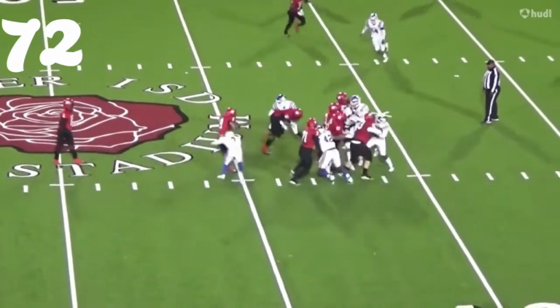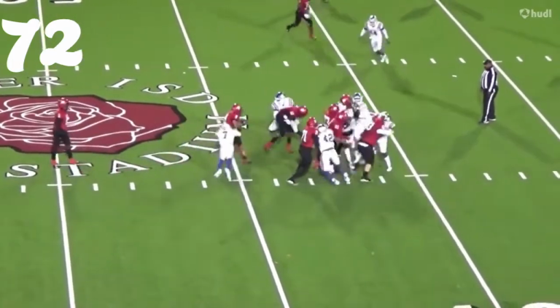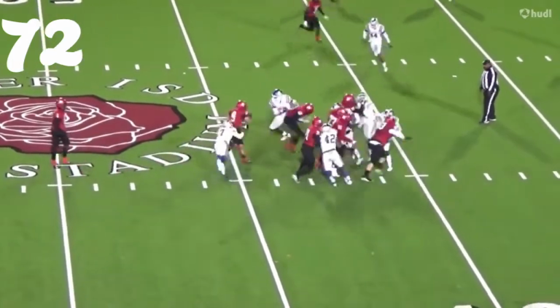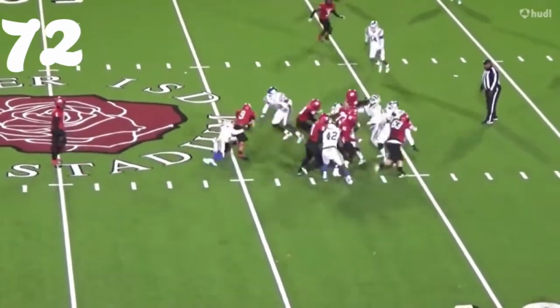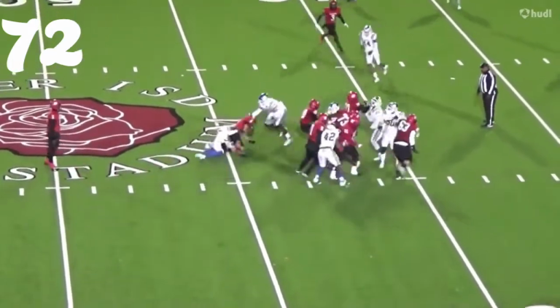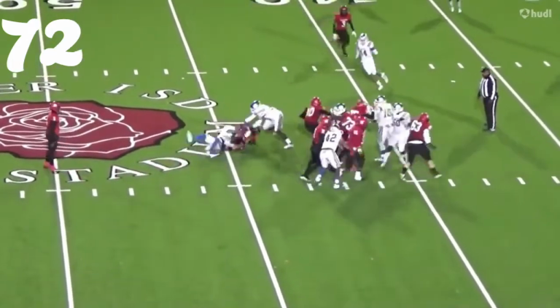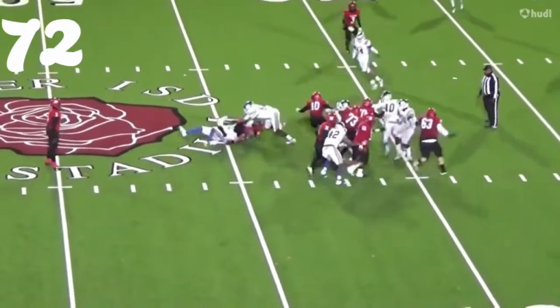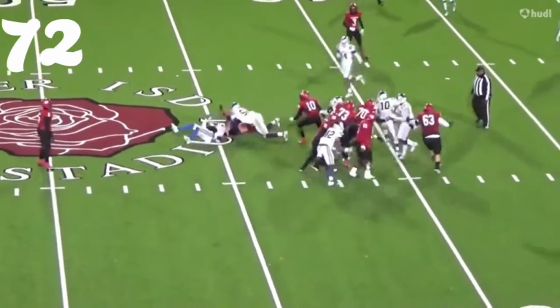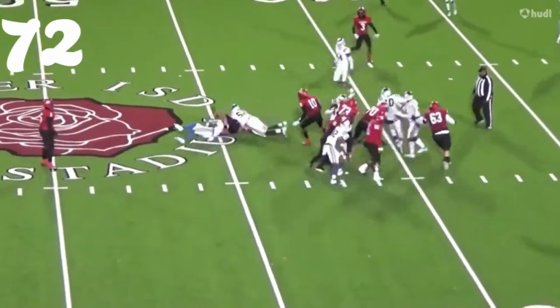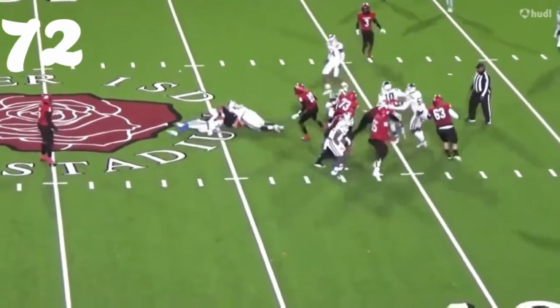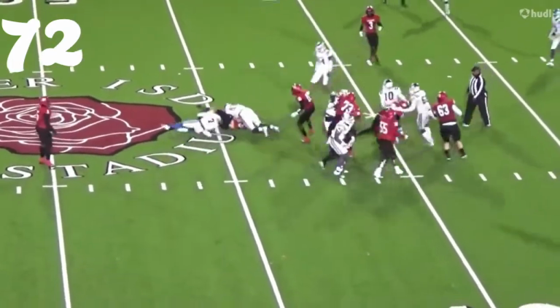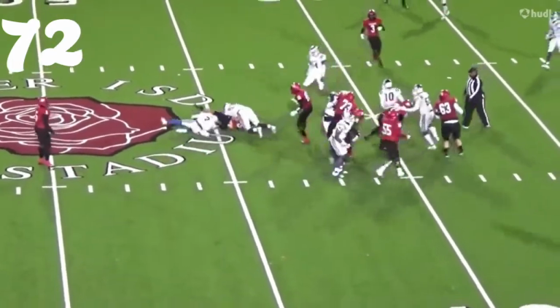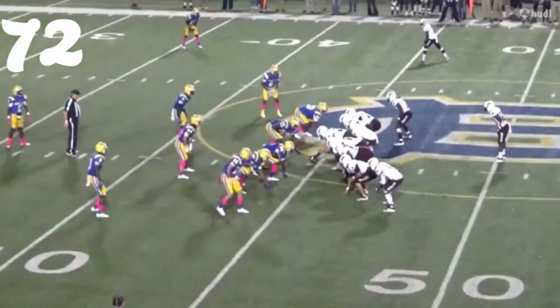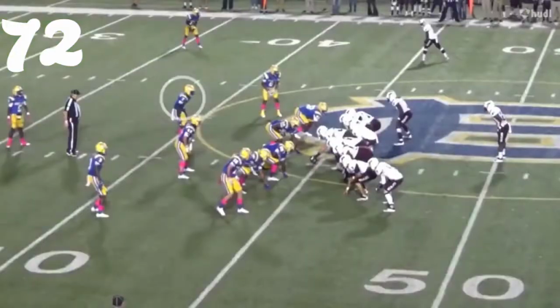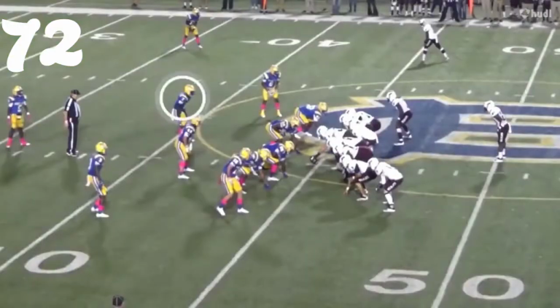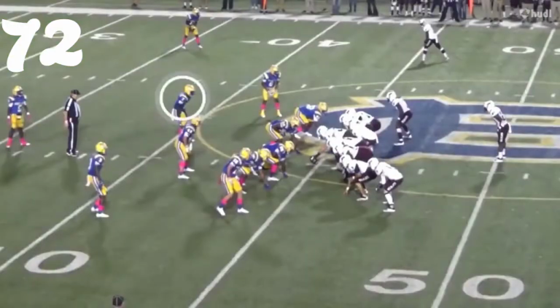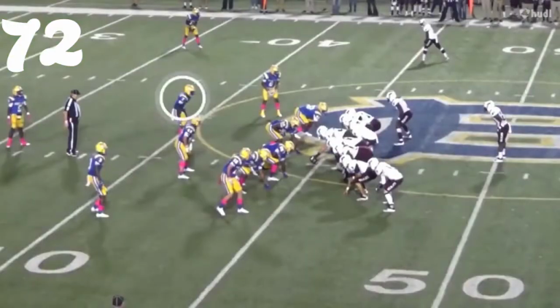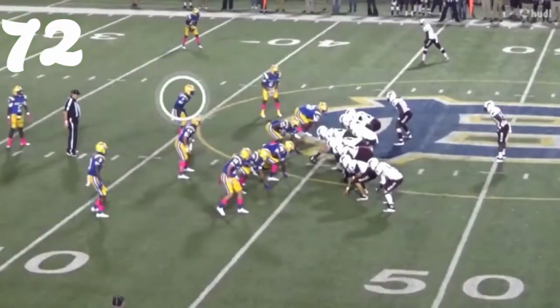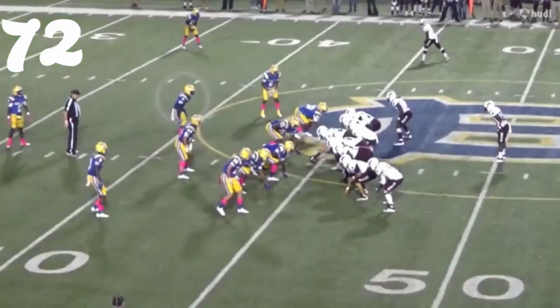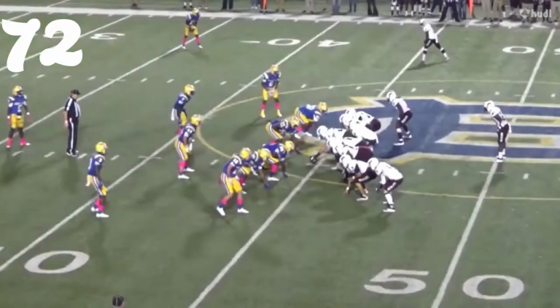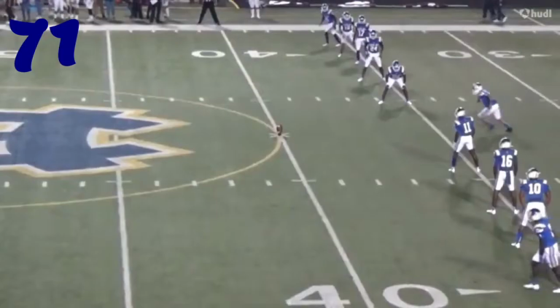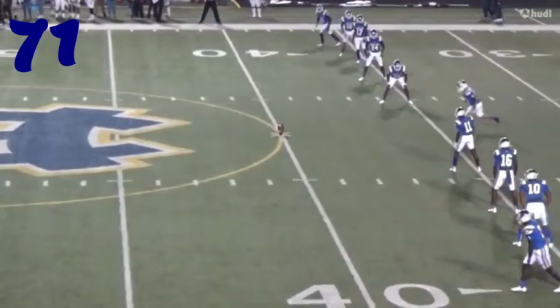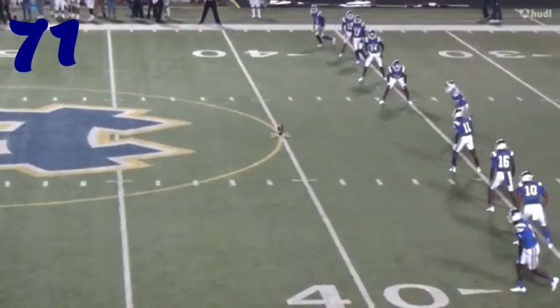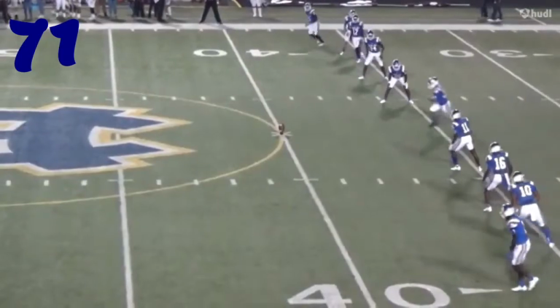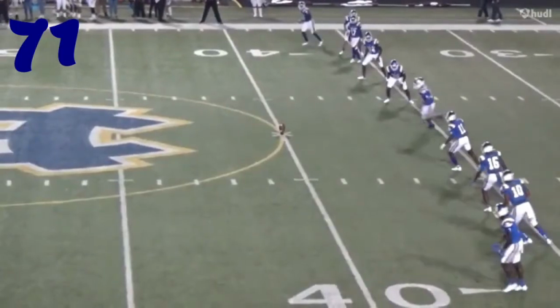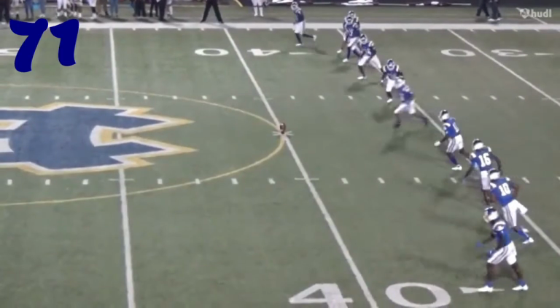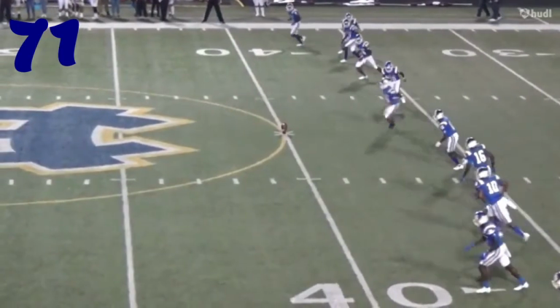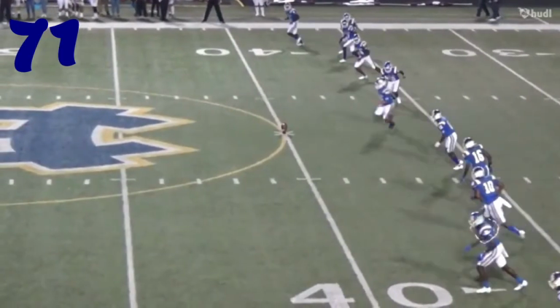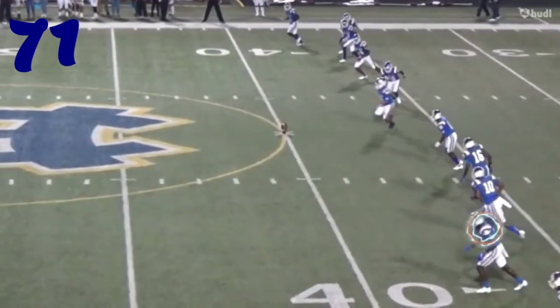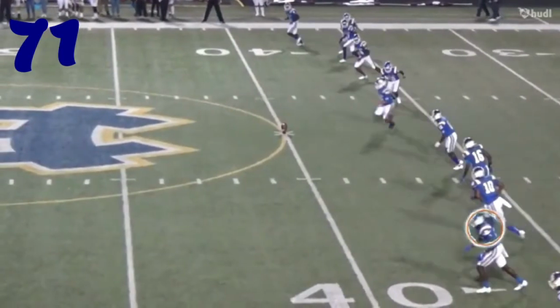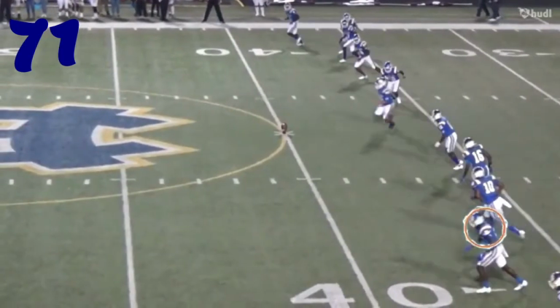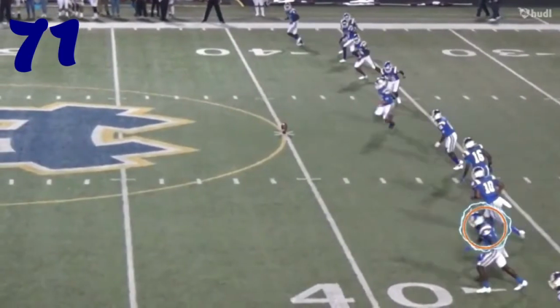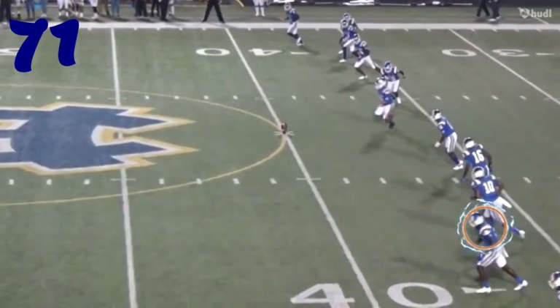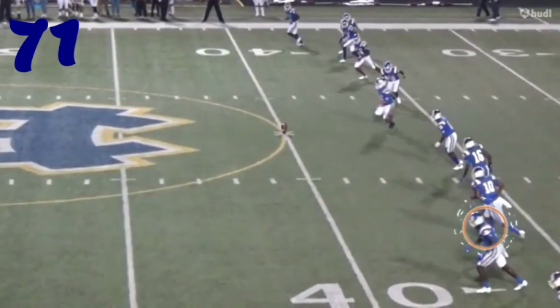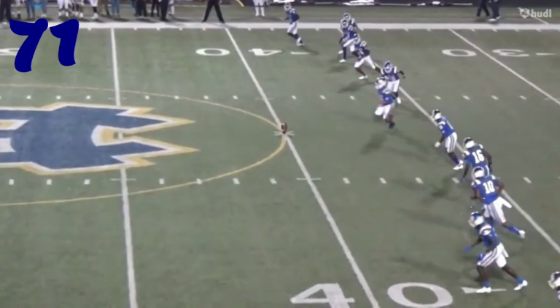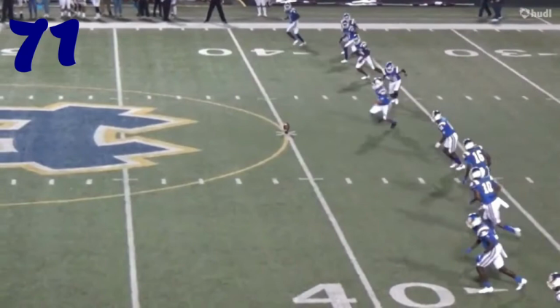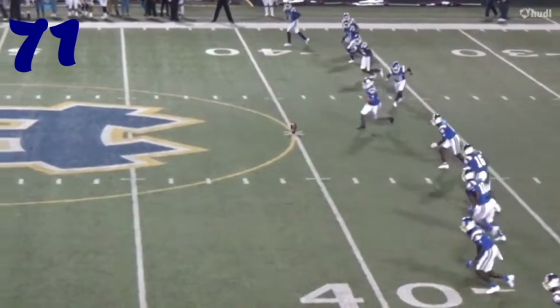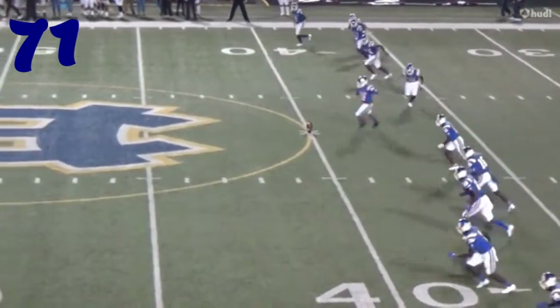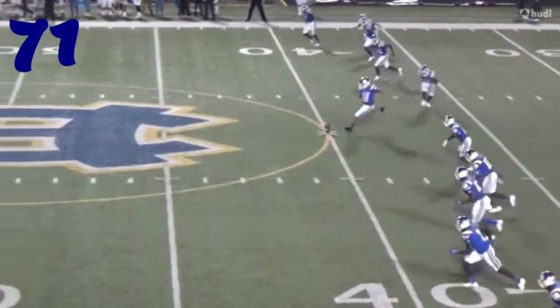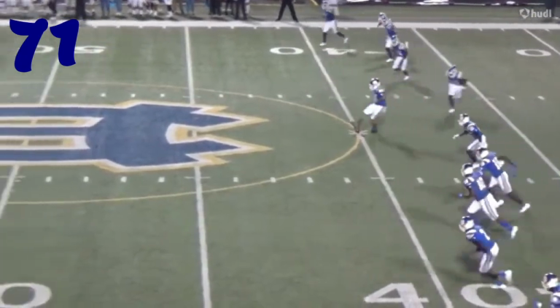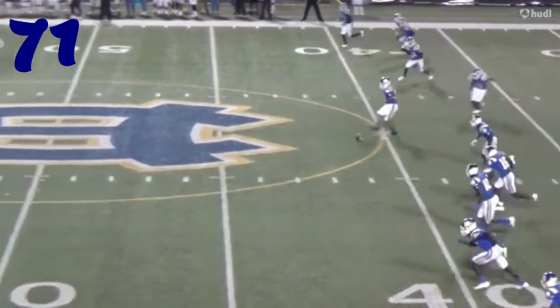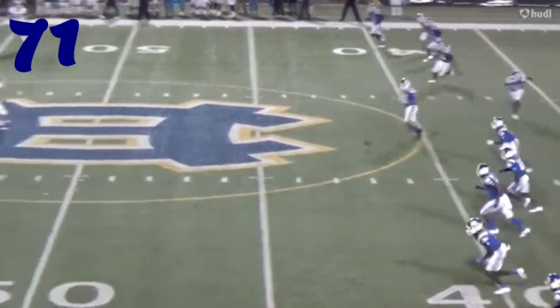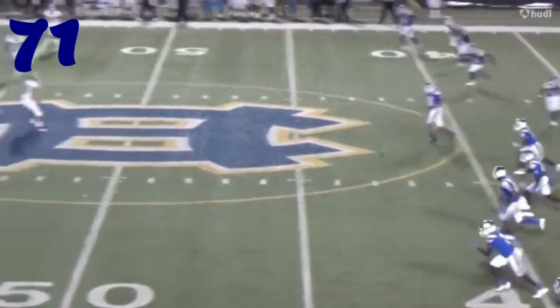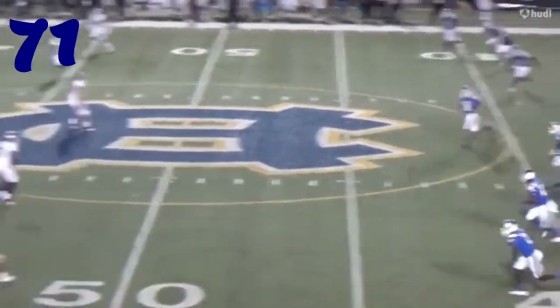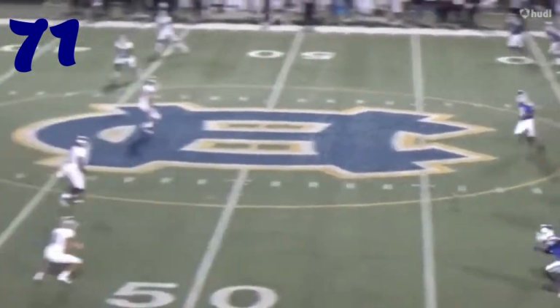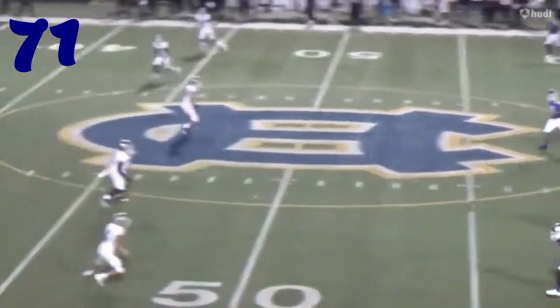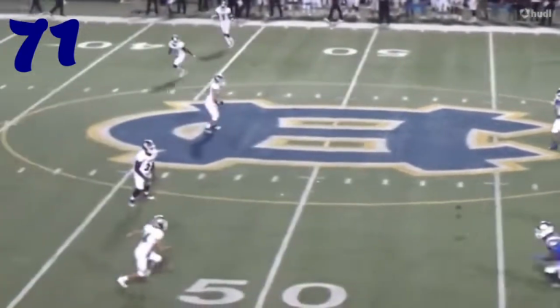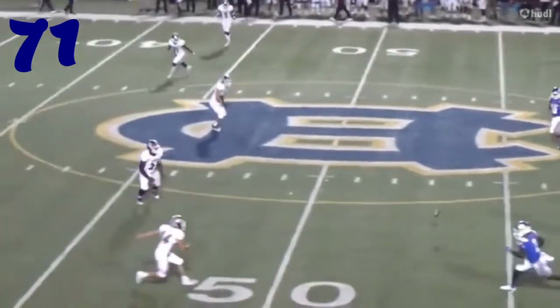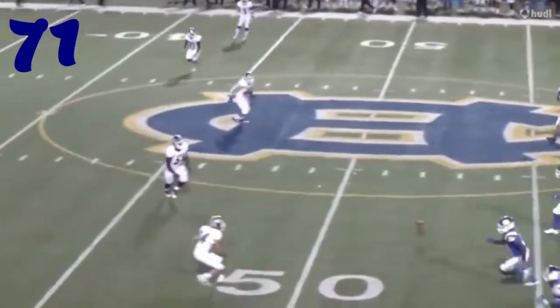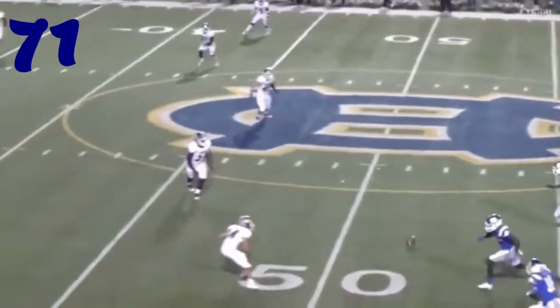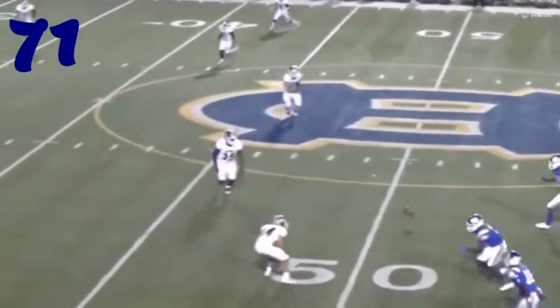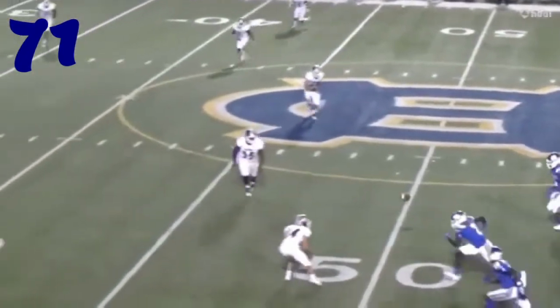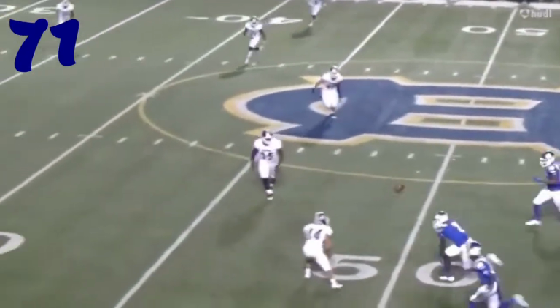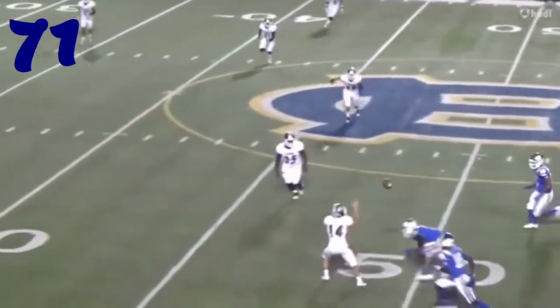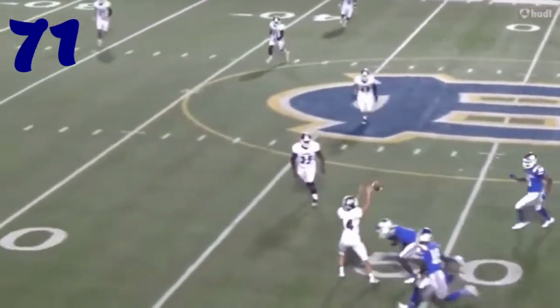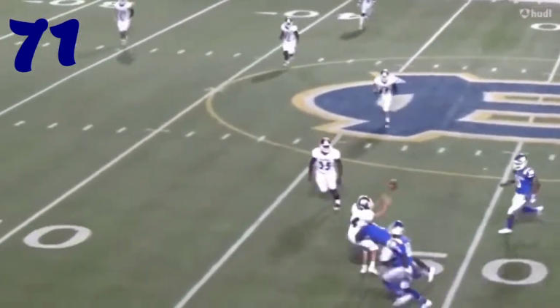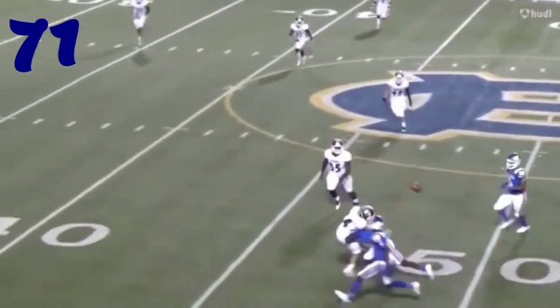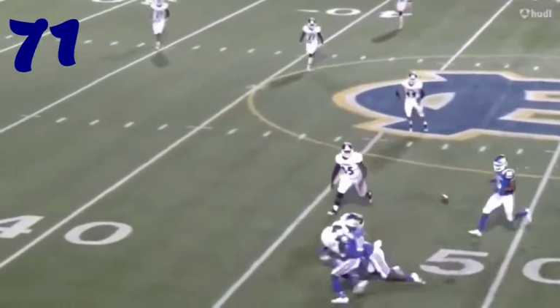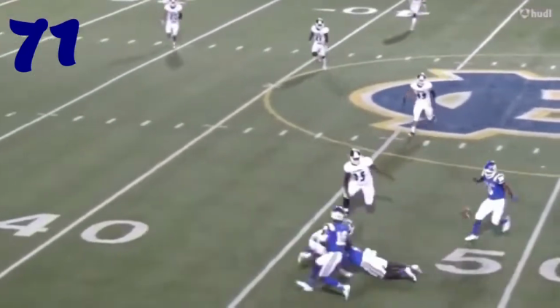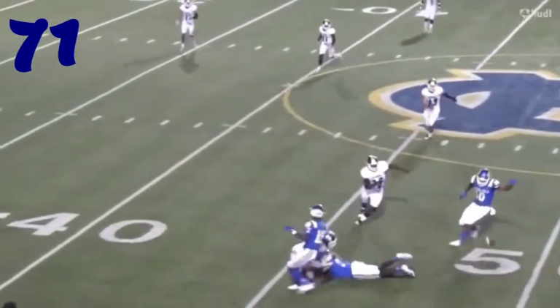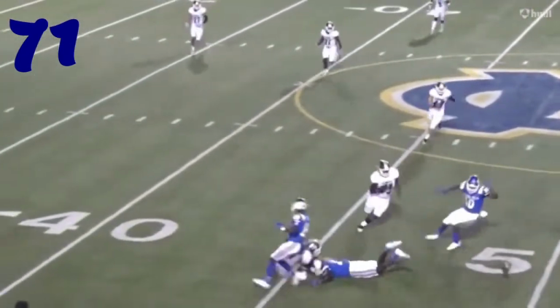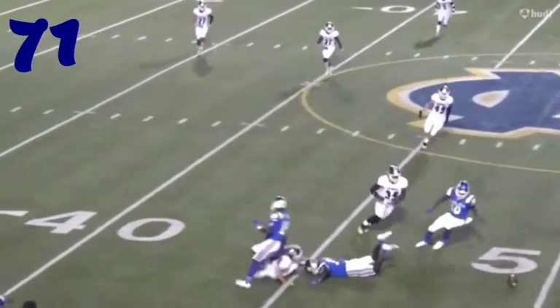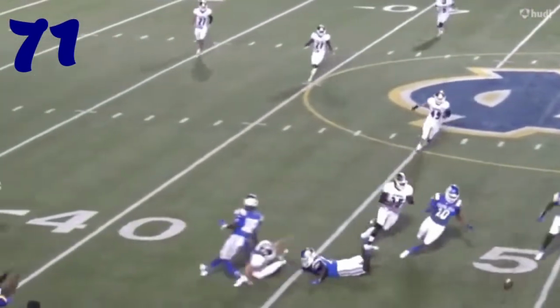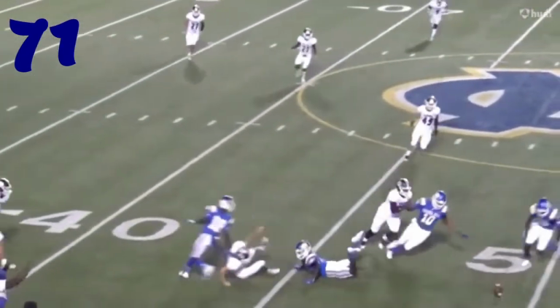At number 71, J.K. Davis on the kickoff. Boom — it's a gore. Y'all remember Rhyno from WWE? Gore.